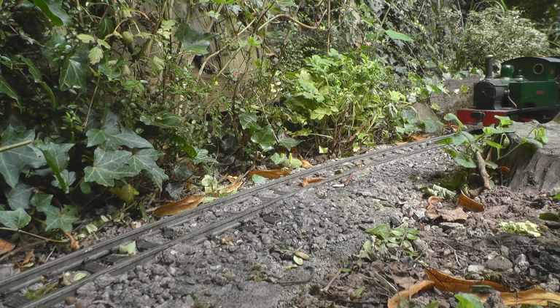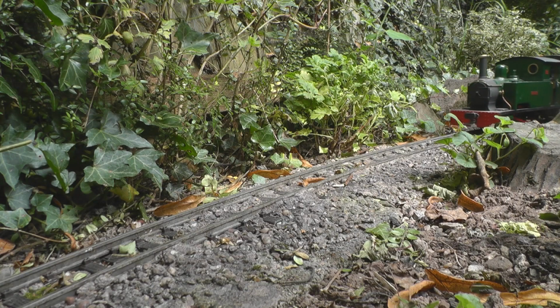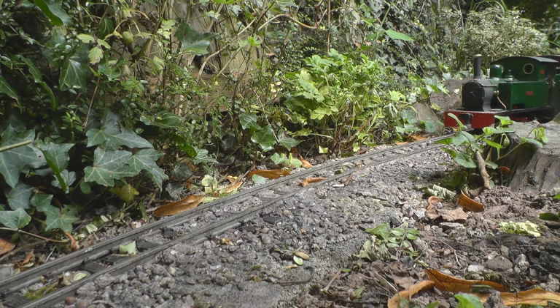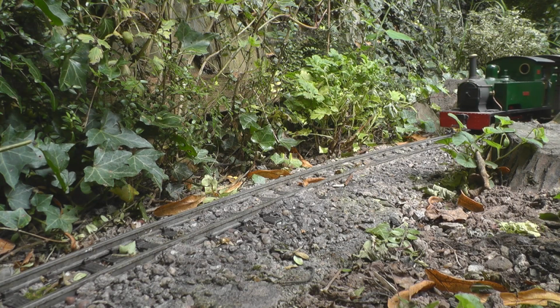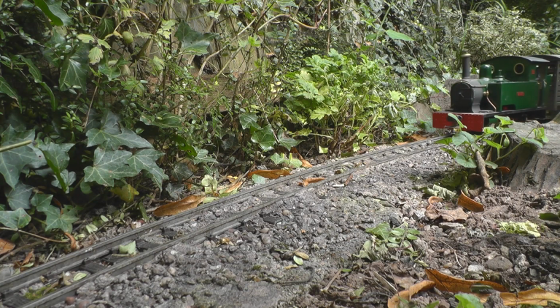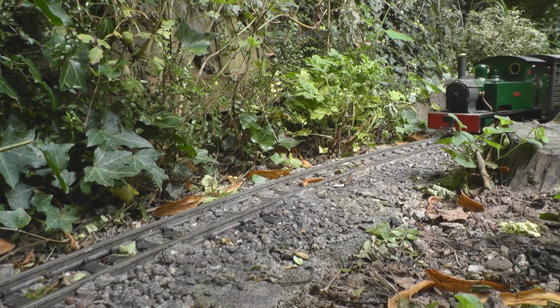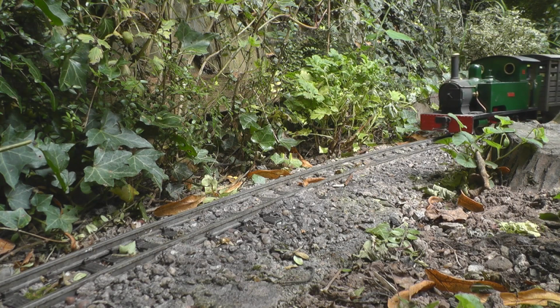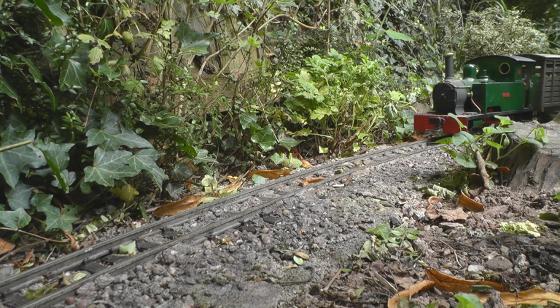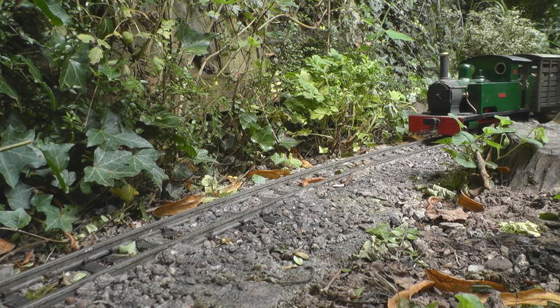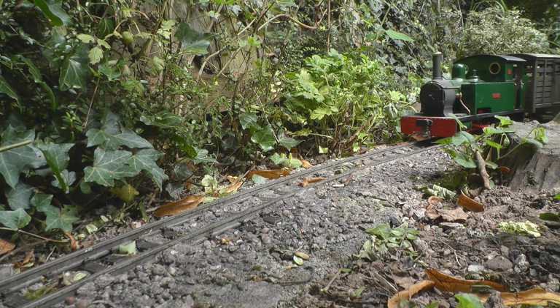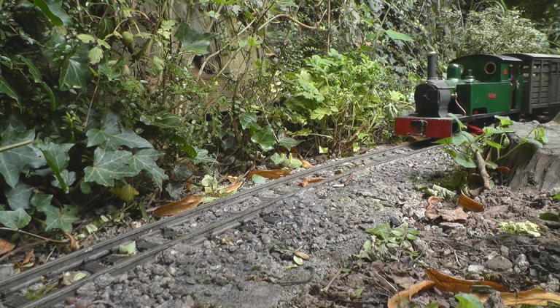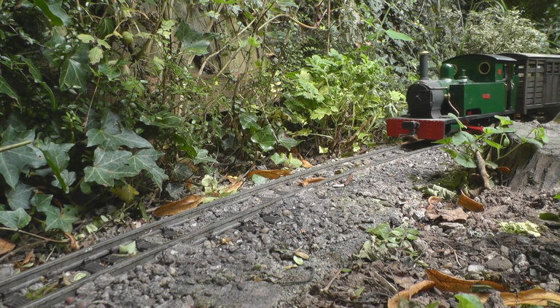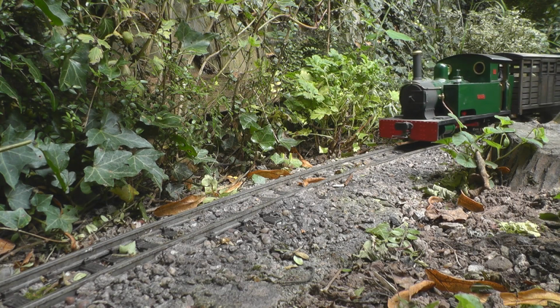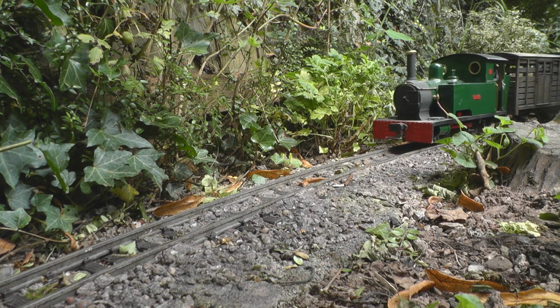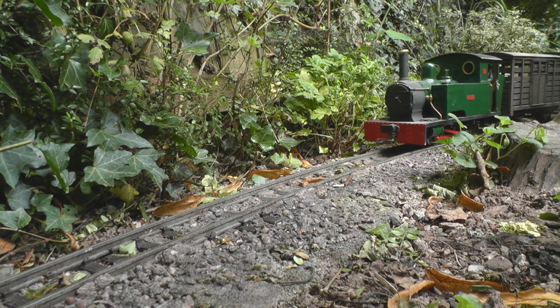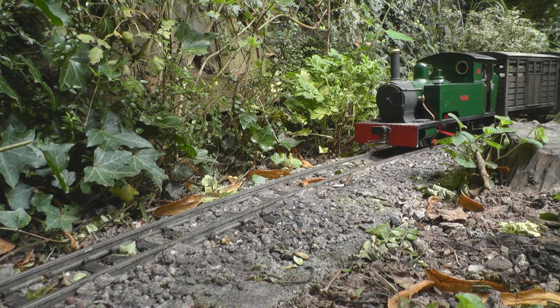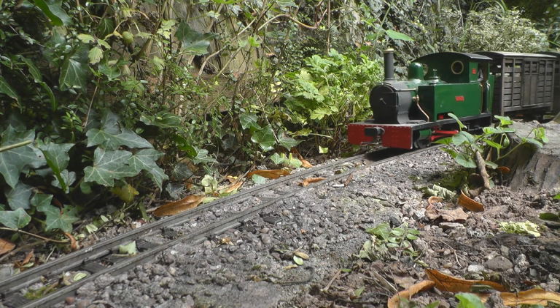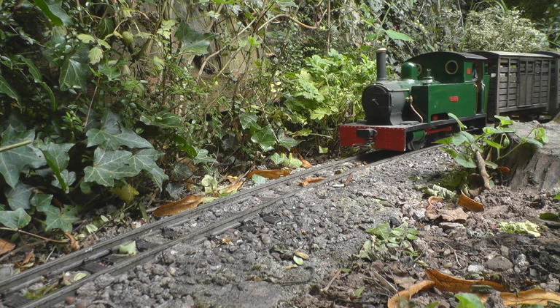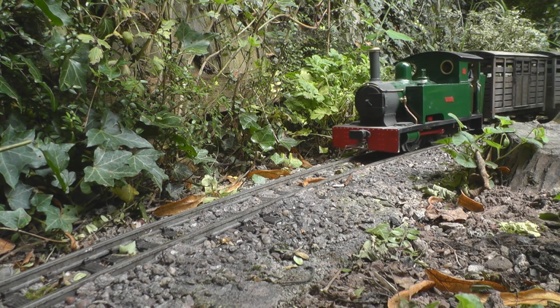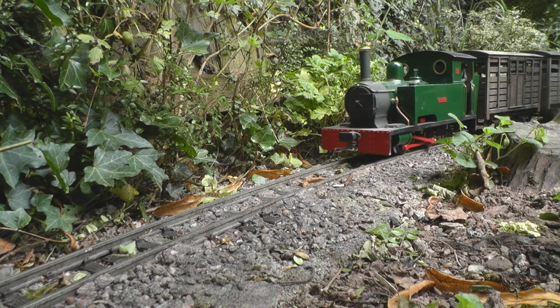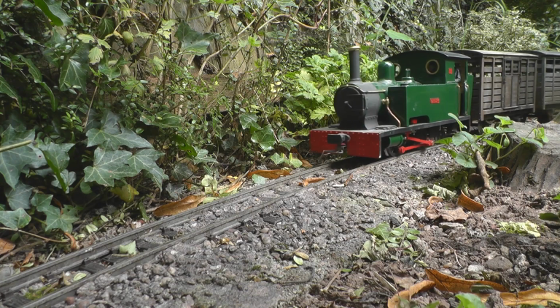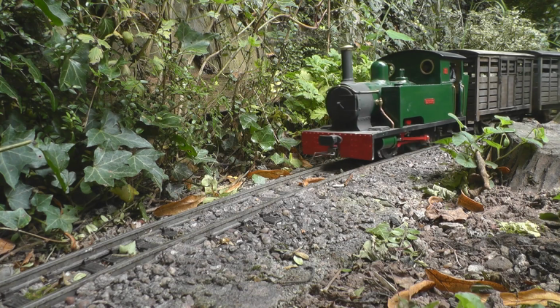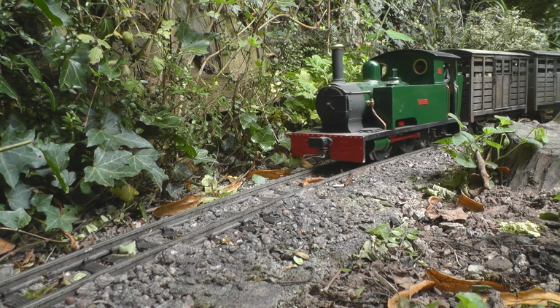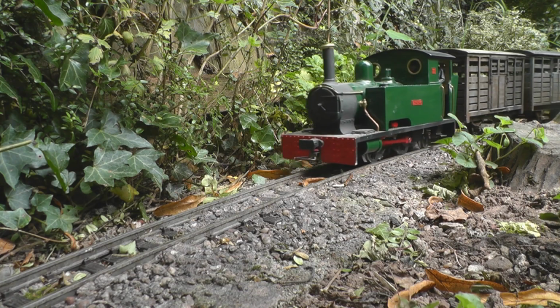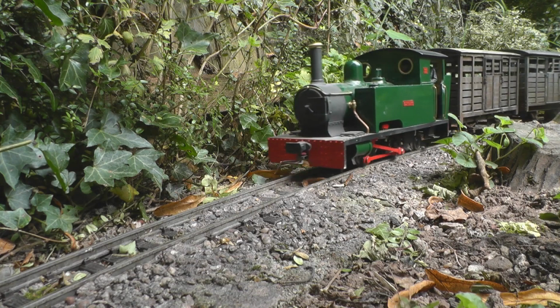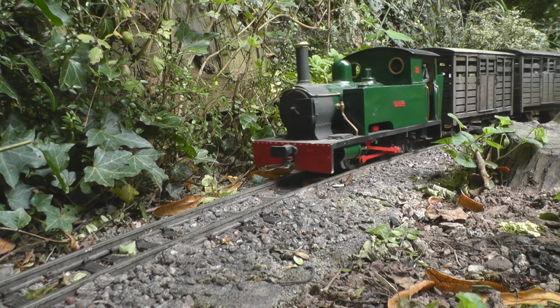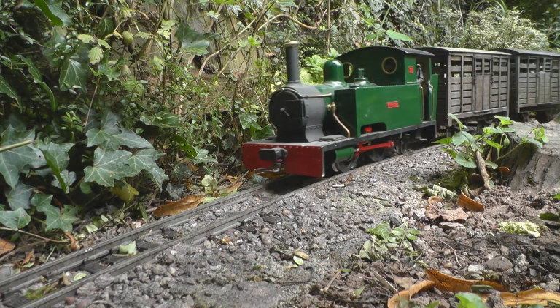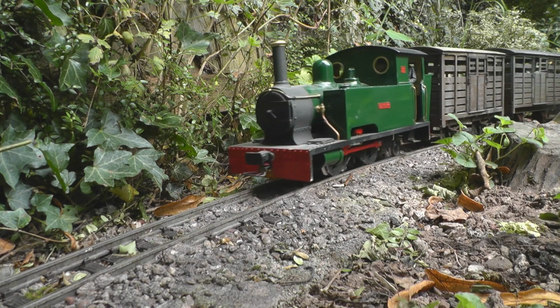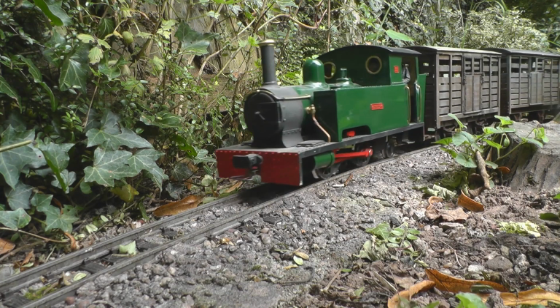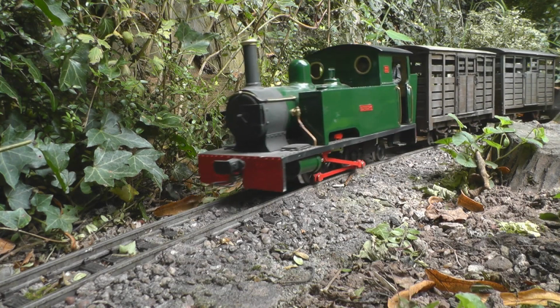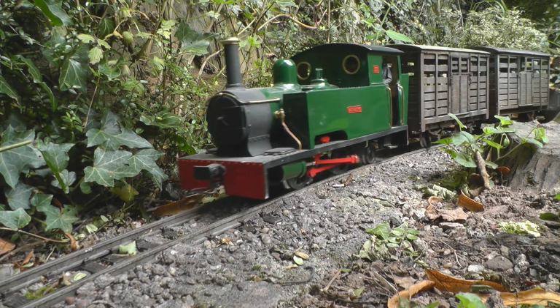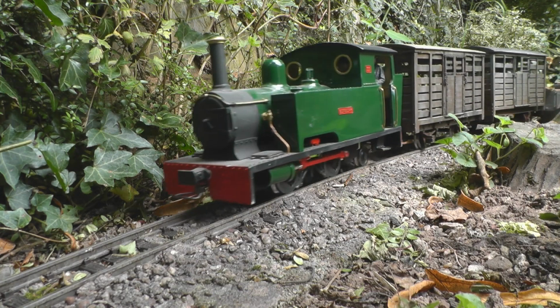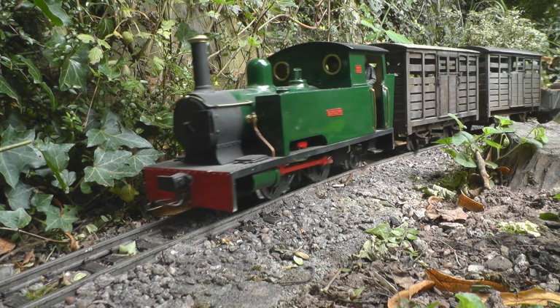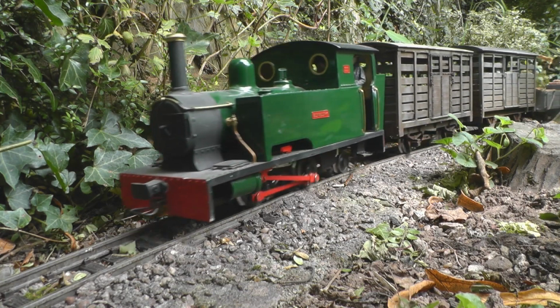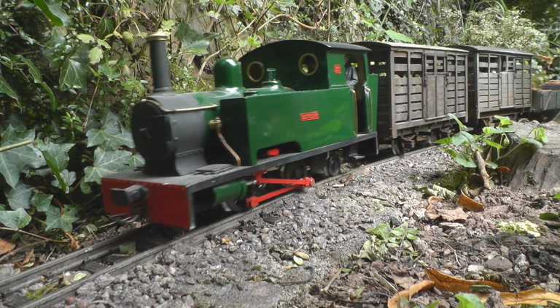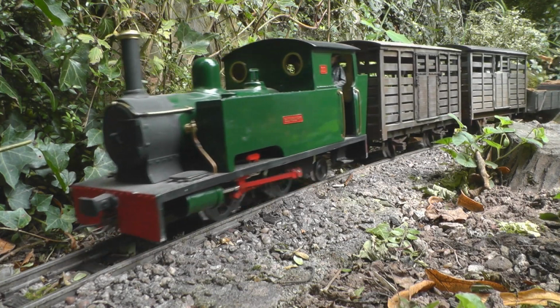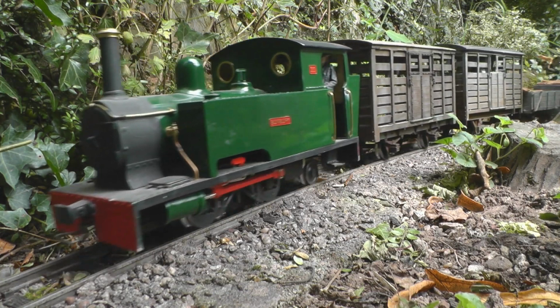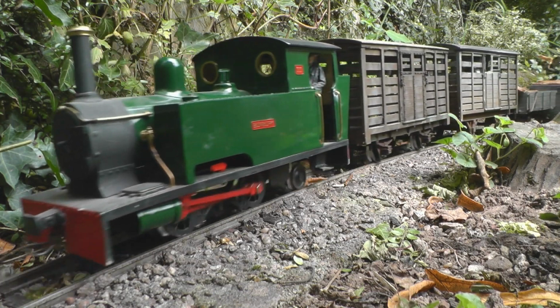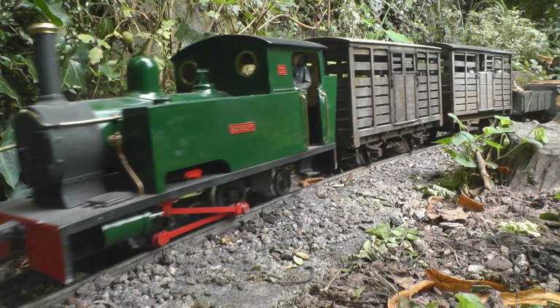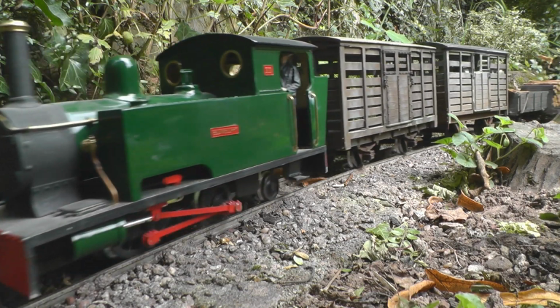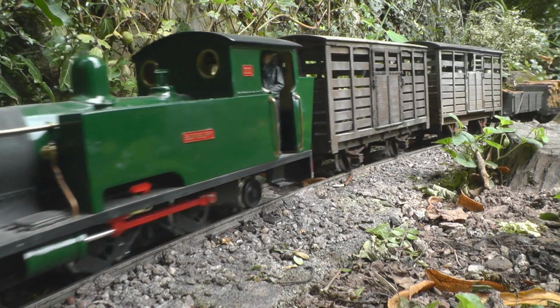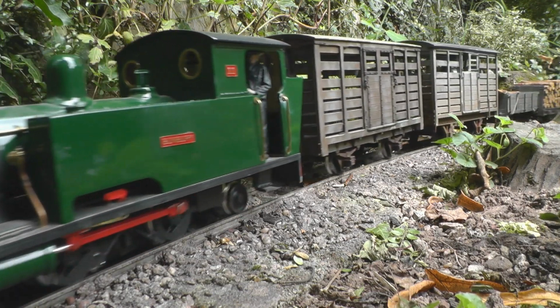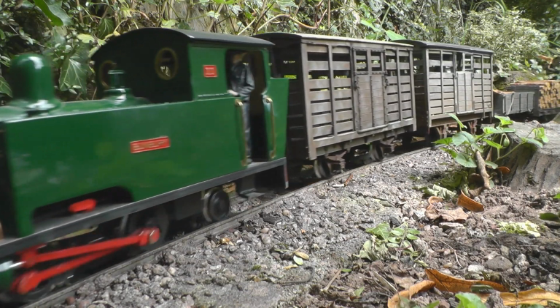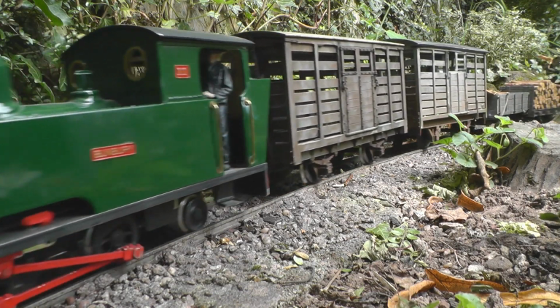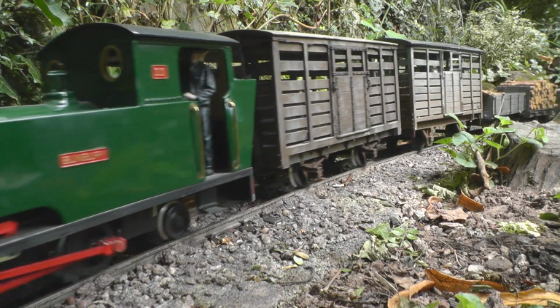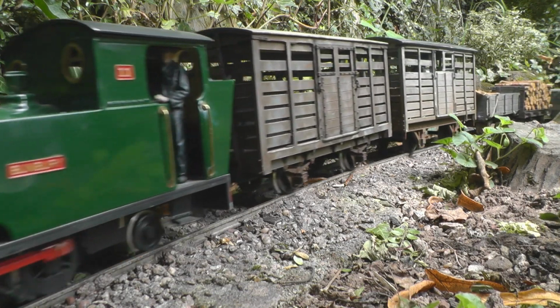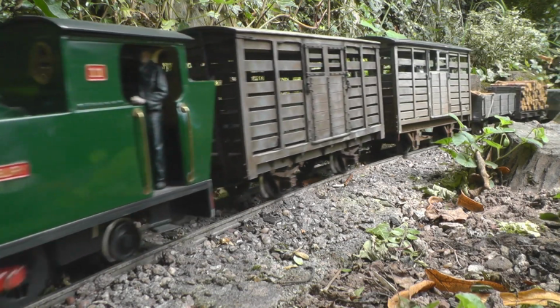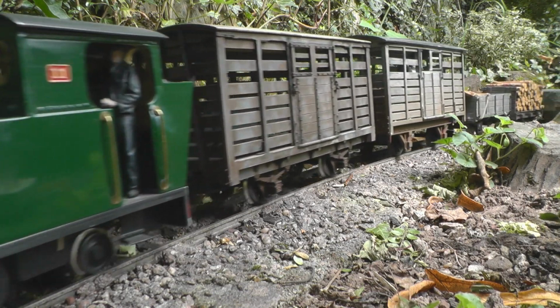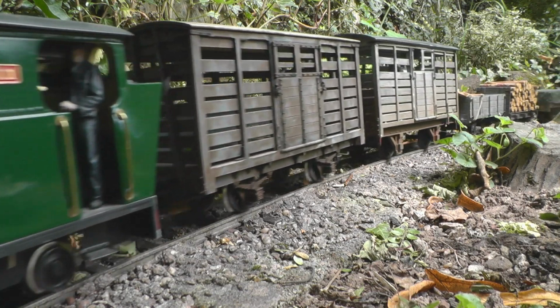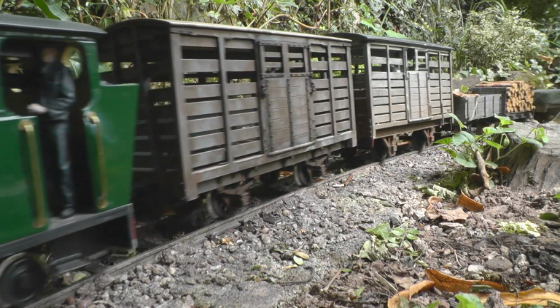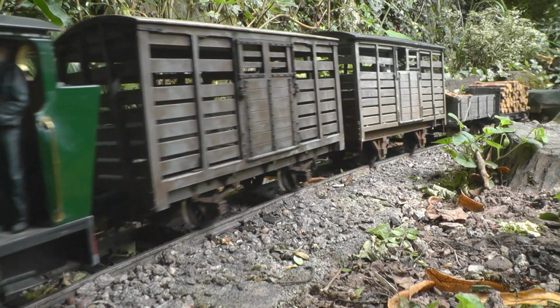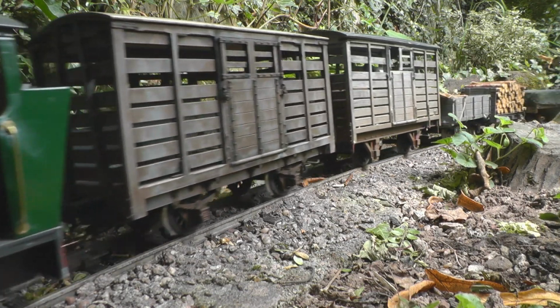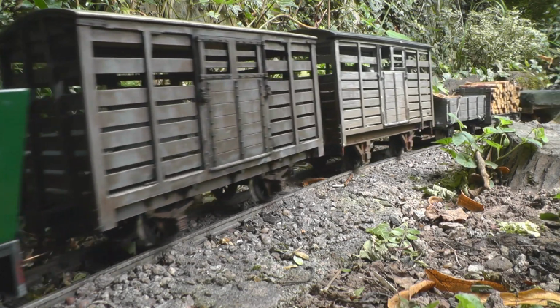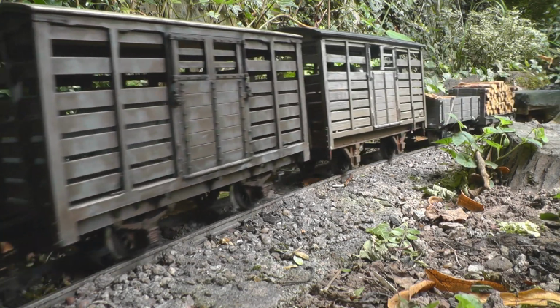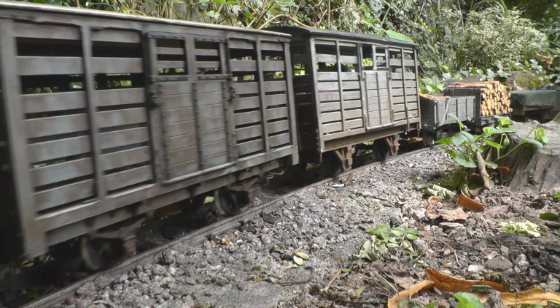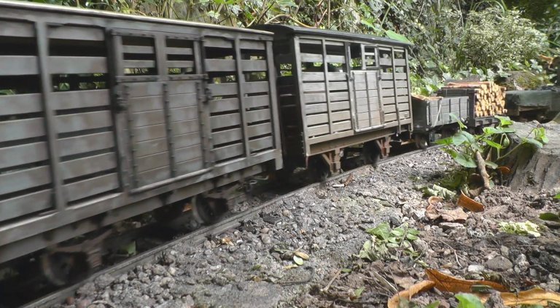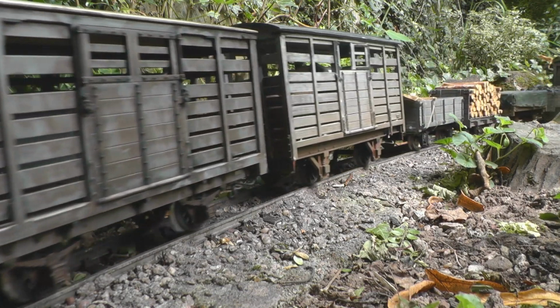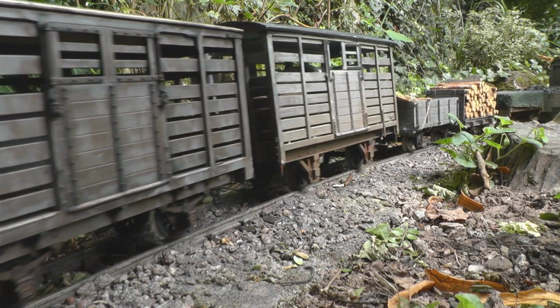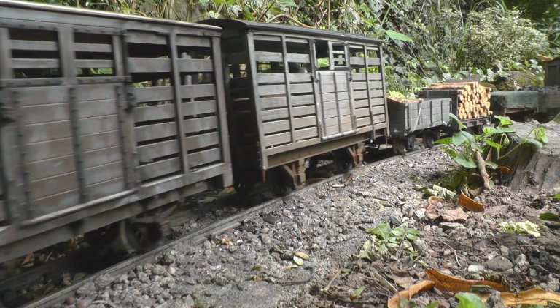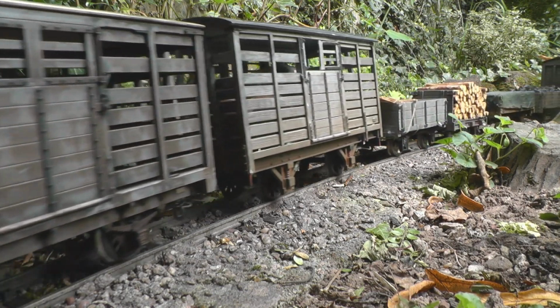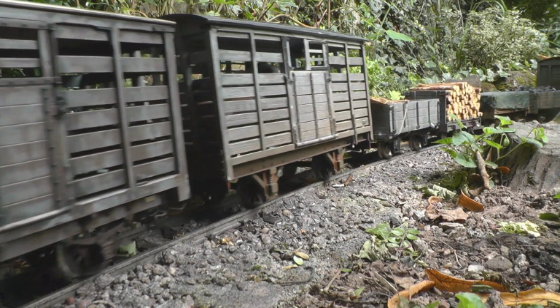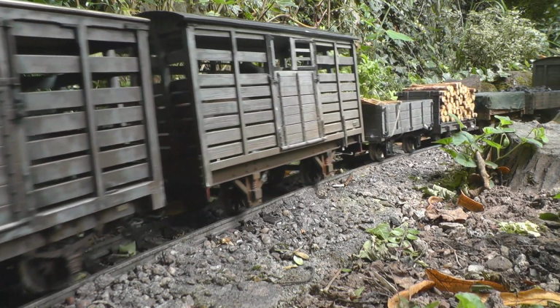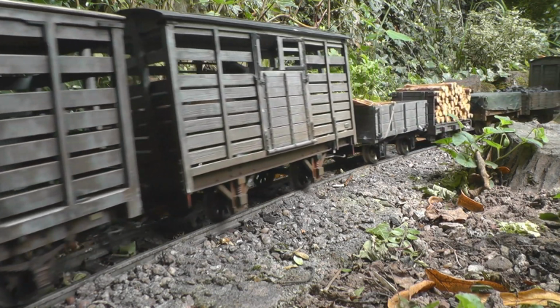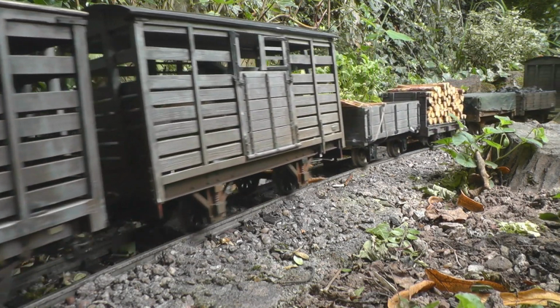The goods train is now approaching Buickley Station. As you can see, it has picked up a cattle wagon and a timber wagon en route.